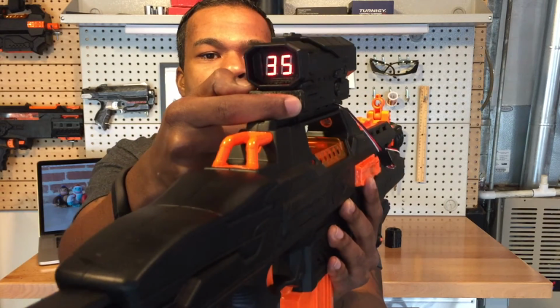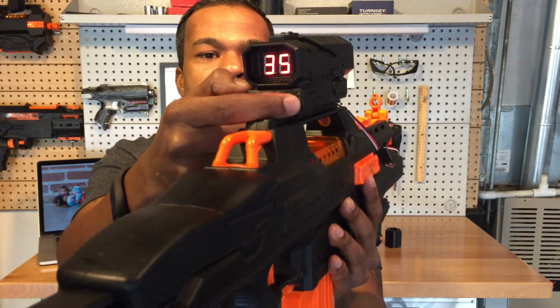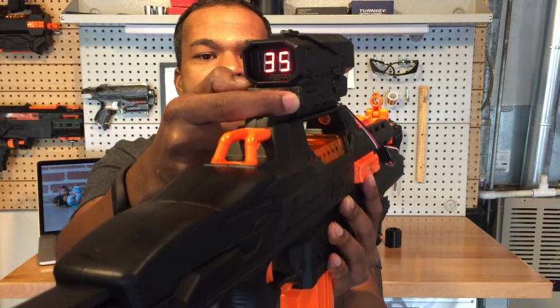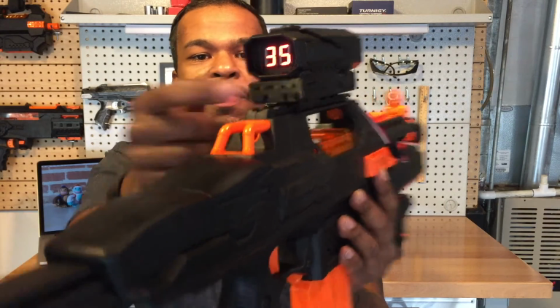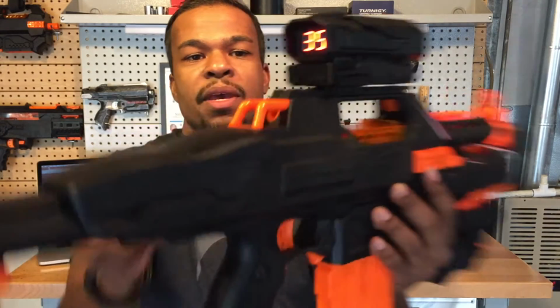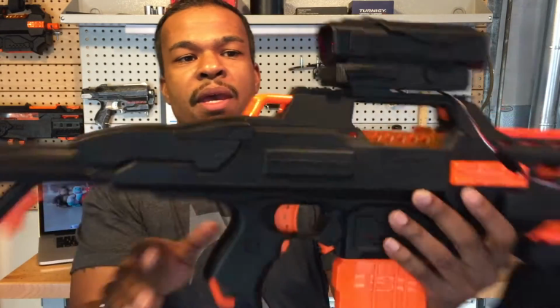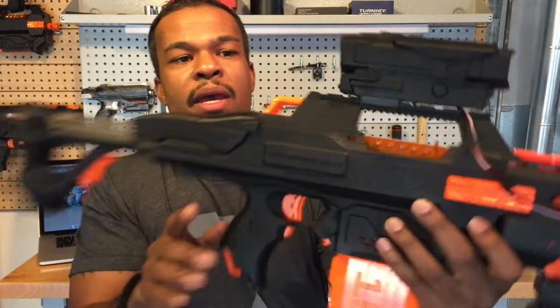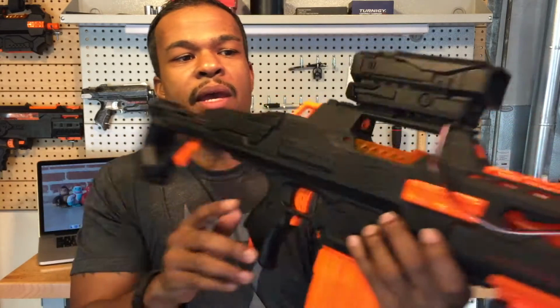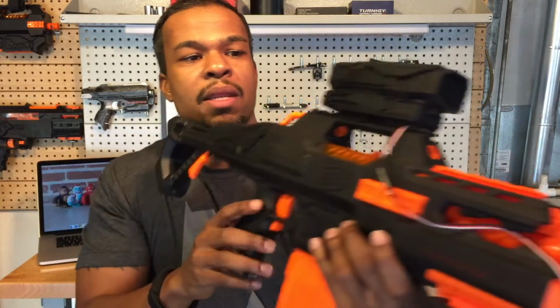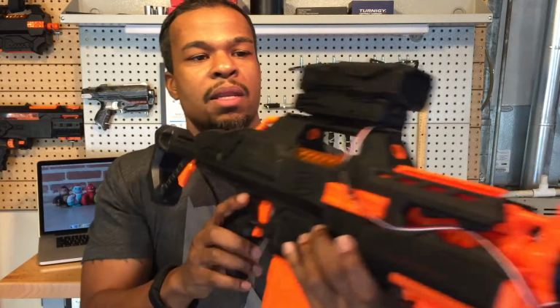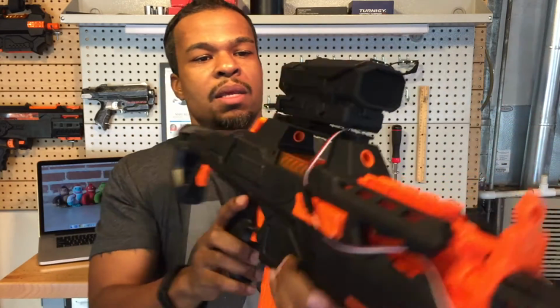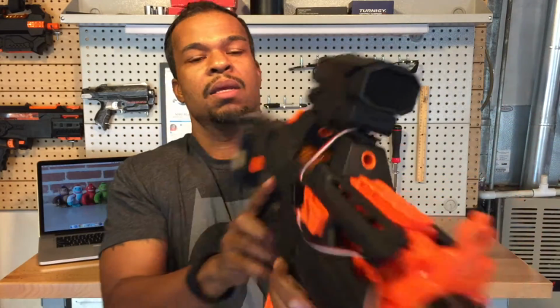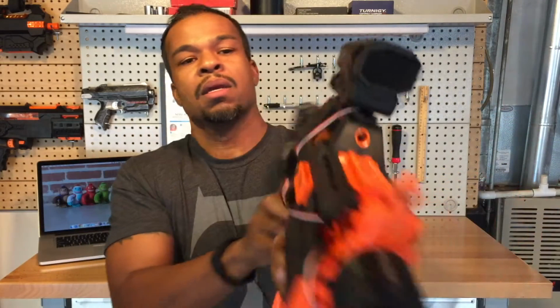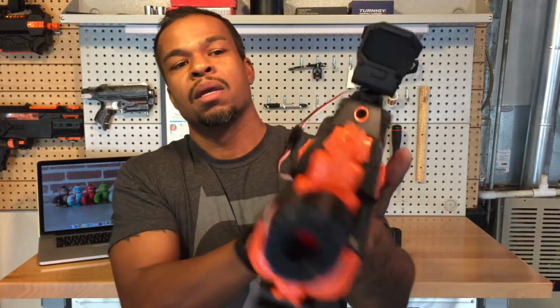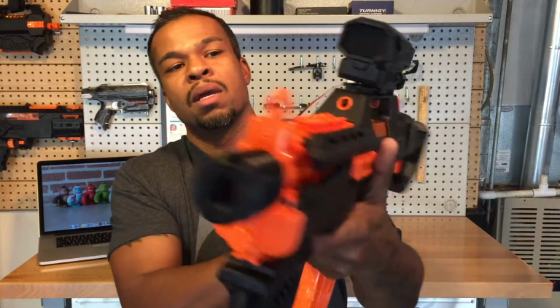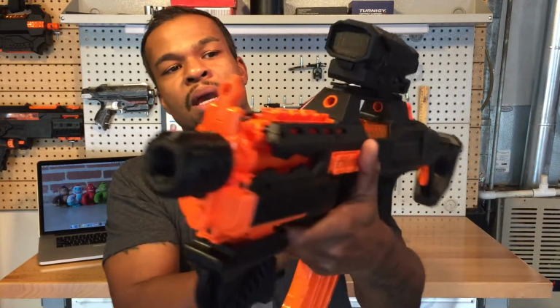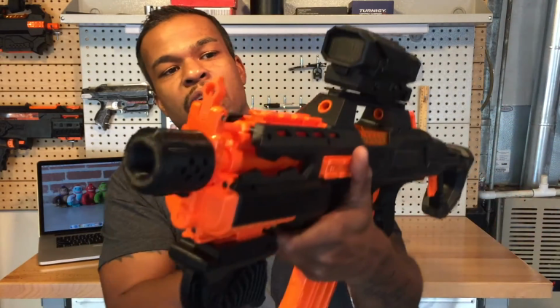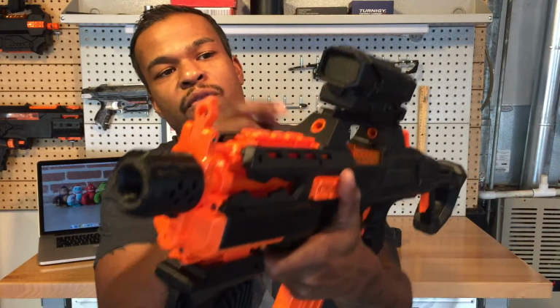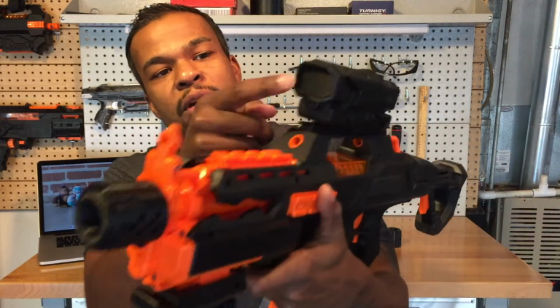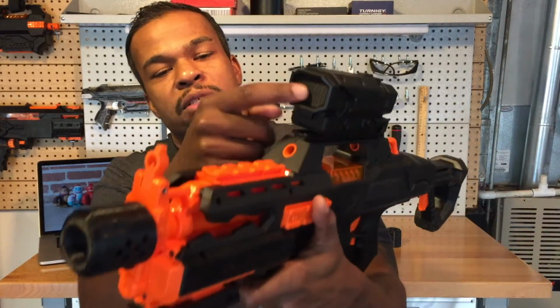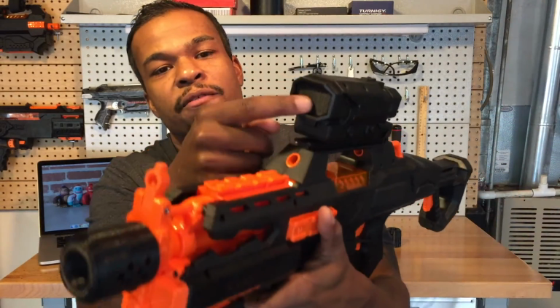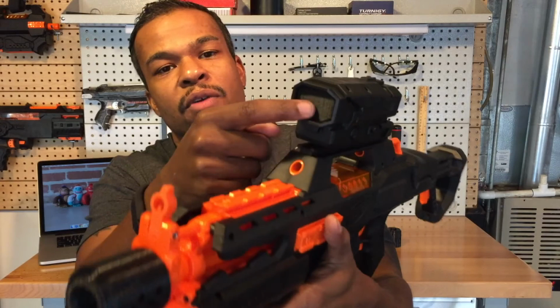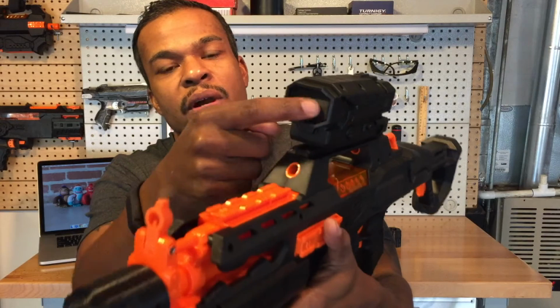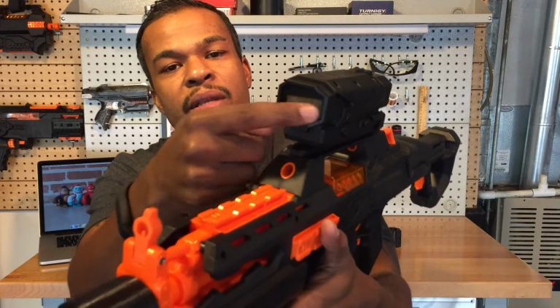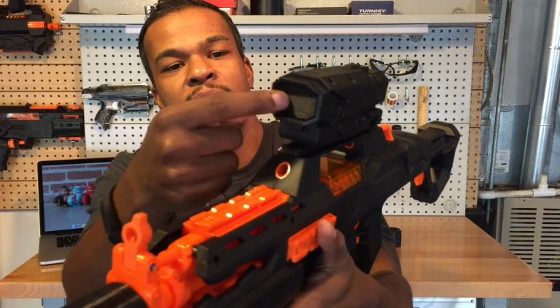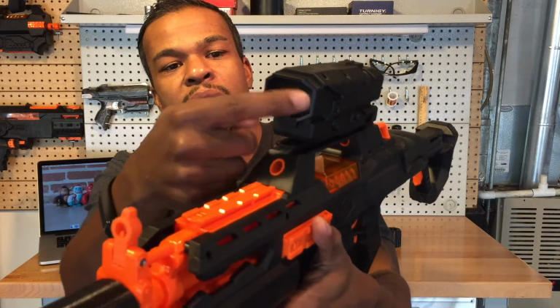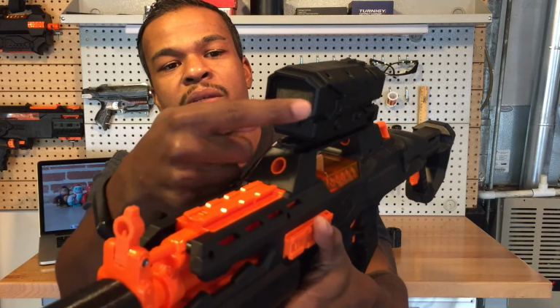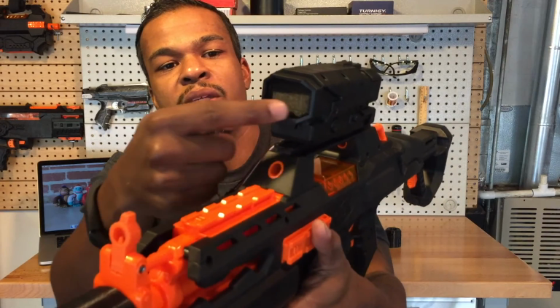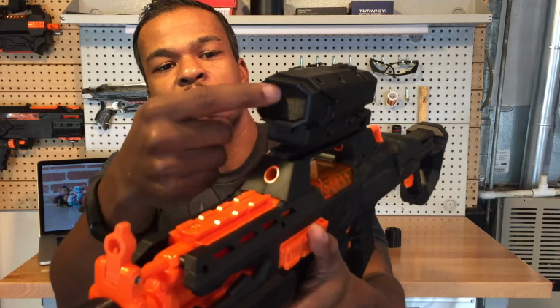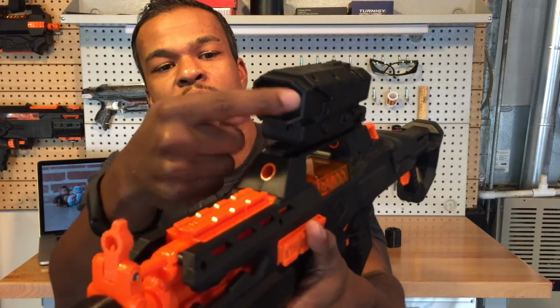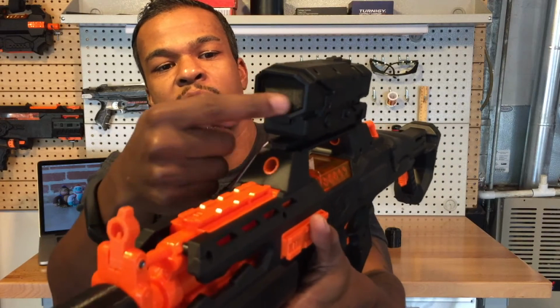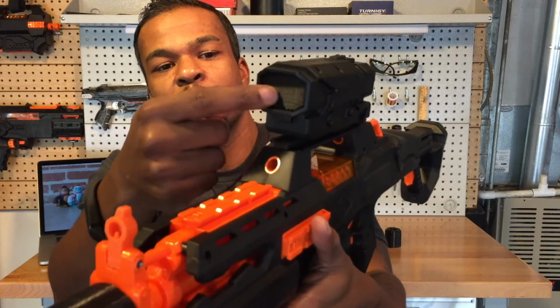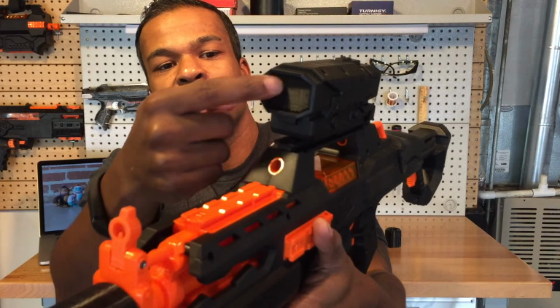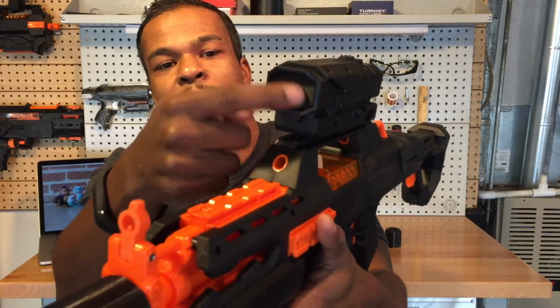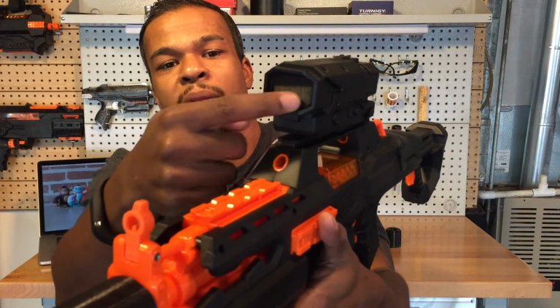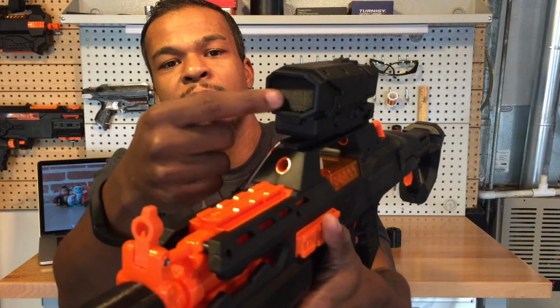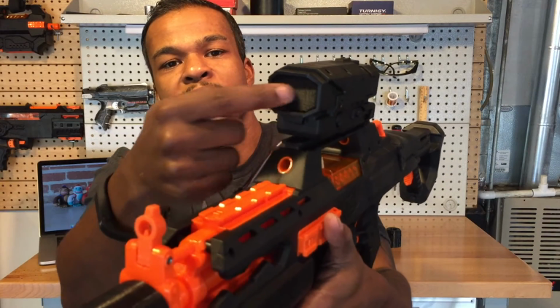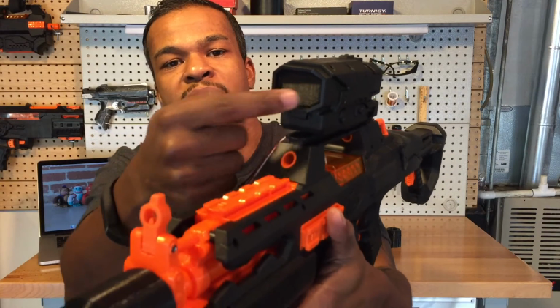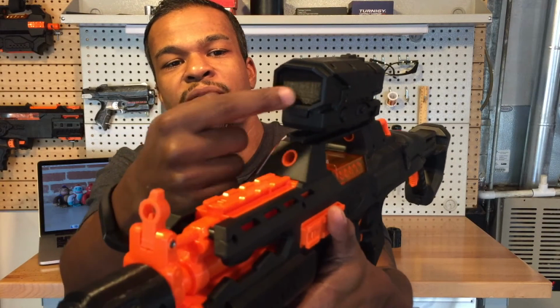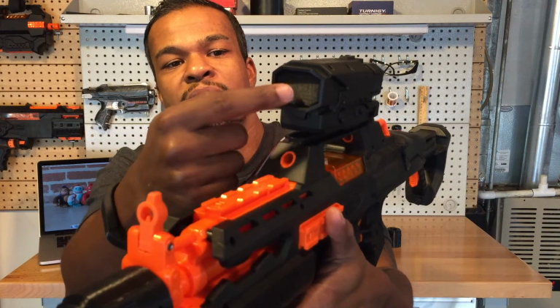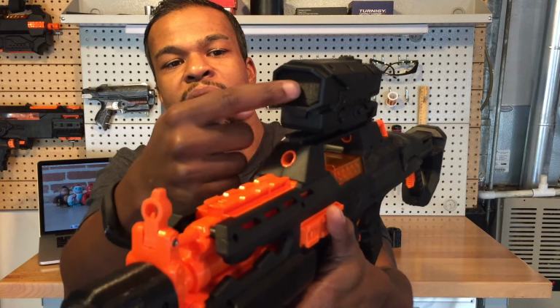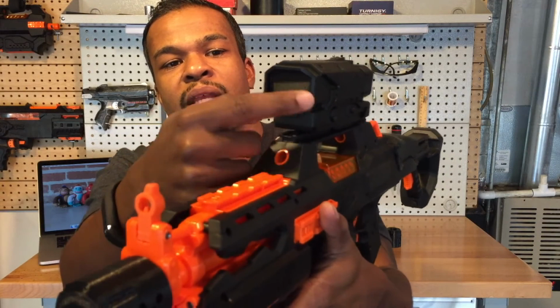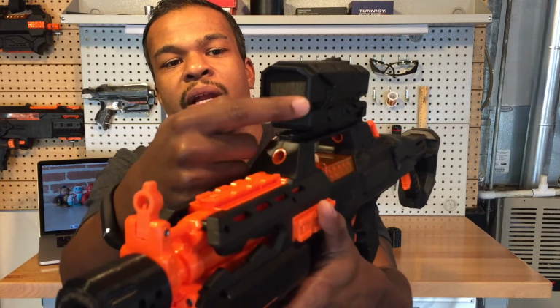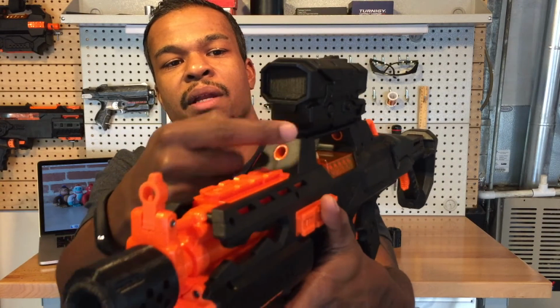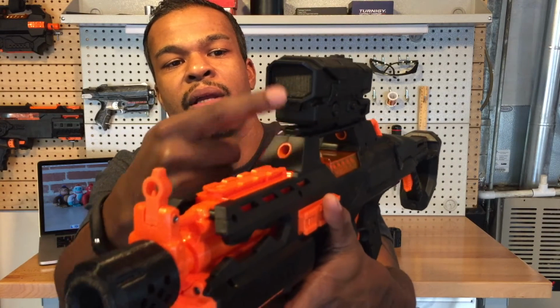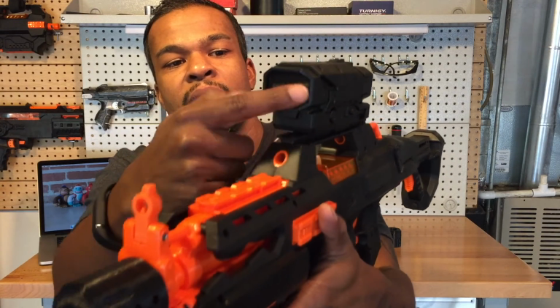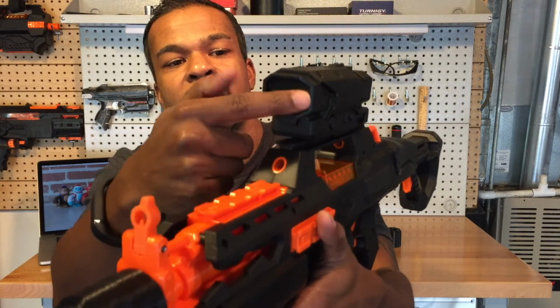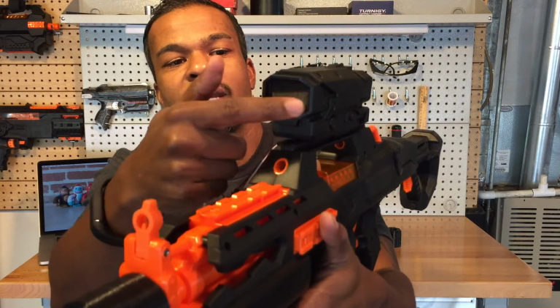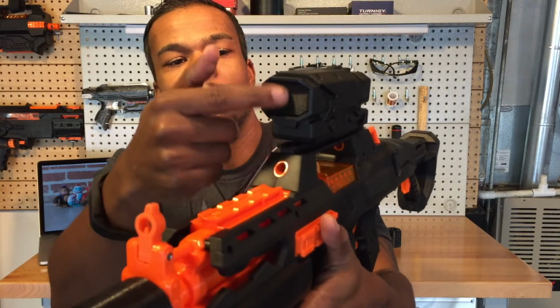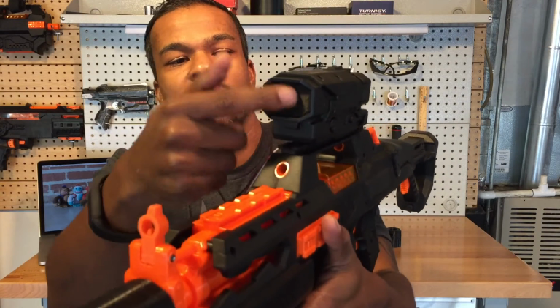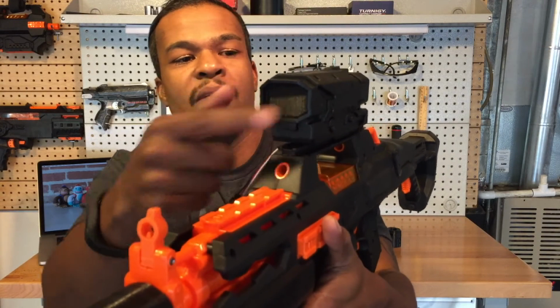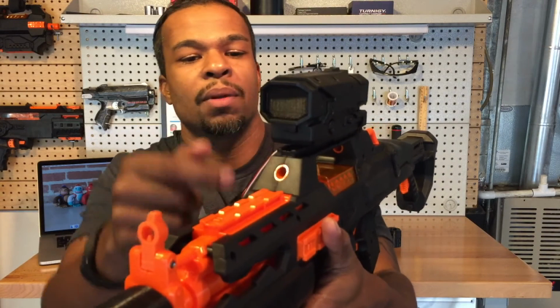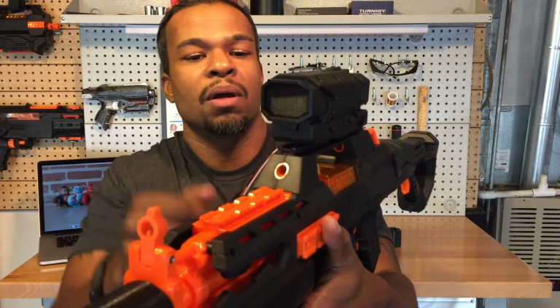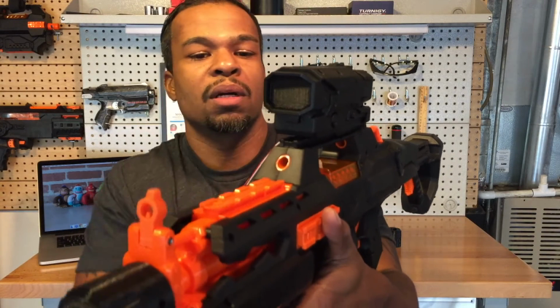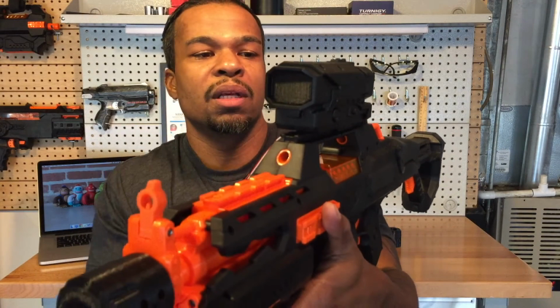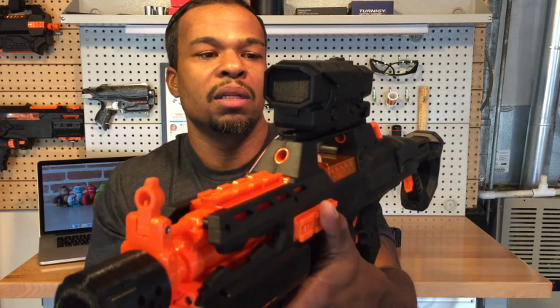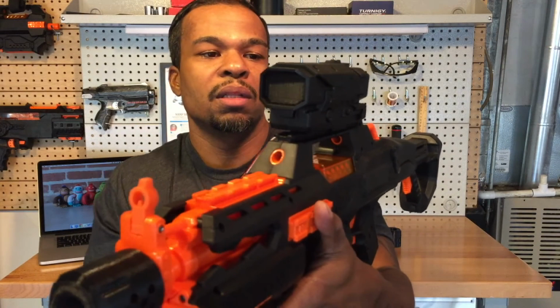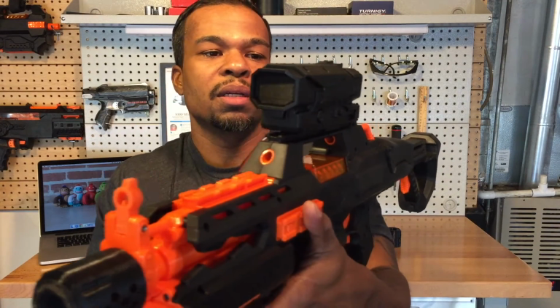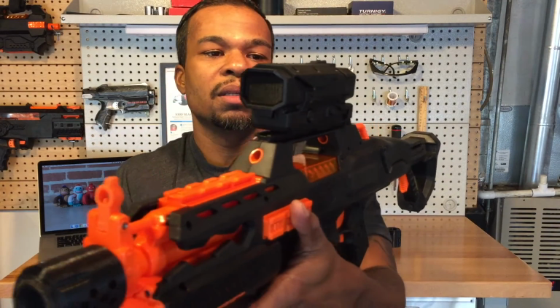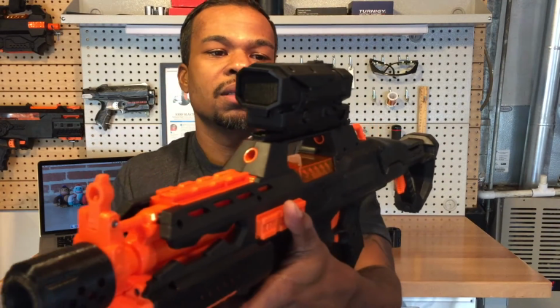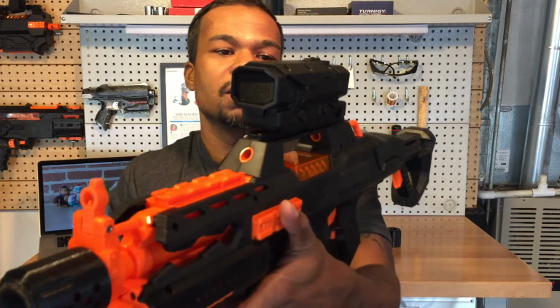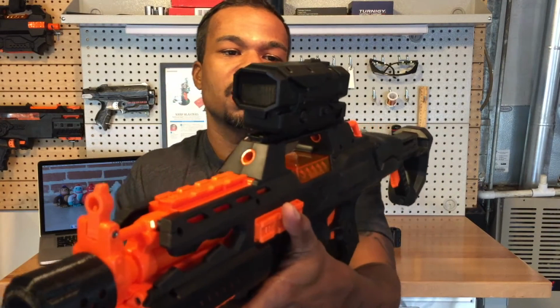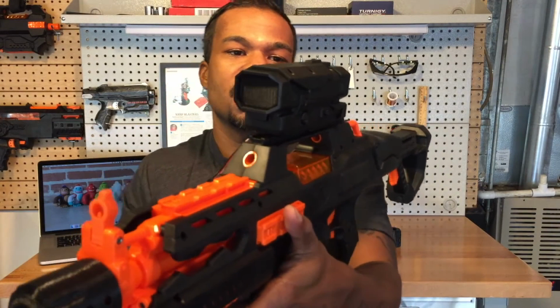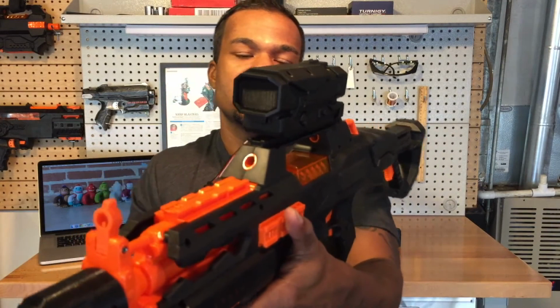As for the front, you can see it's just a 3D printed piece that fits in there to keep it all clean and looking nice.